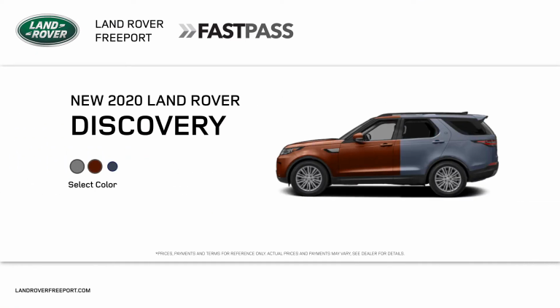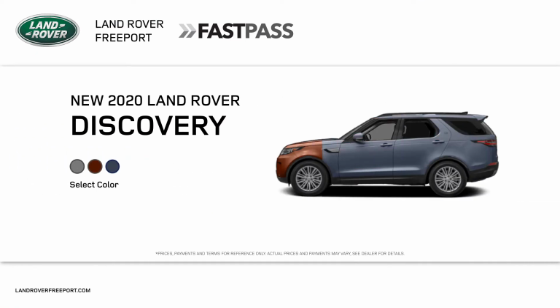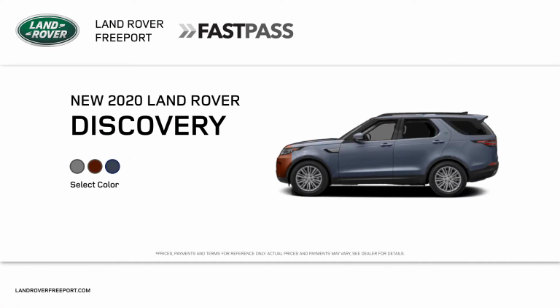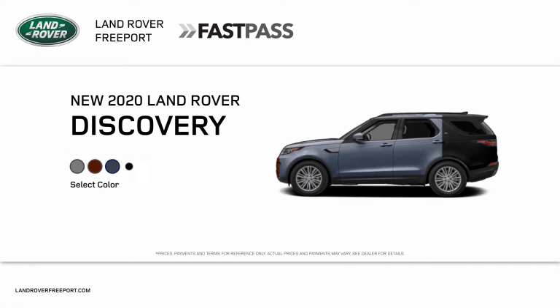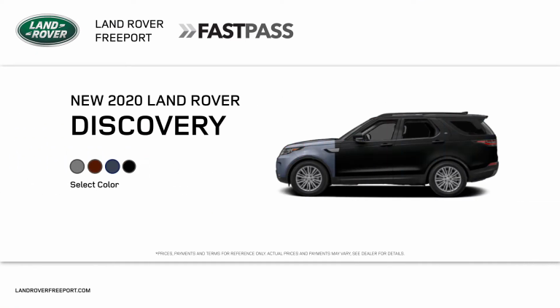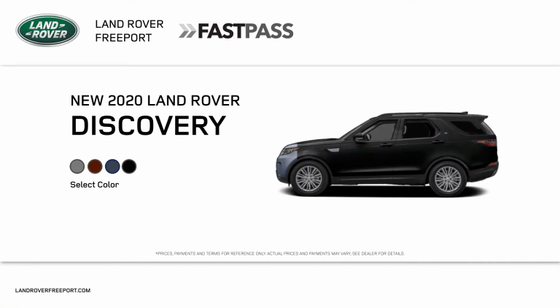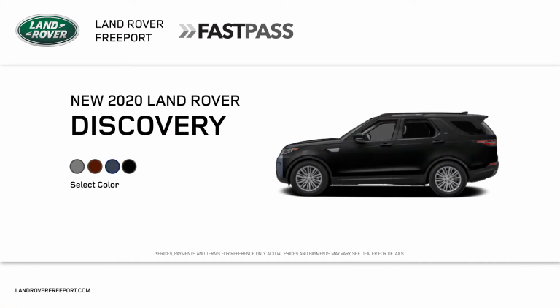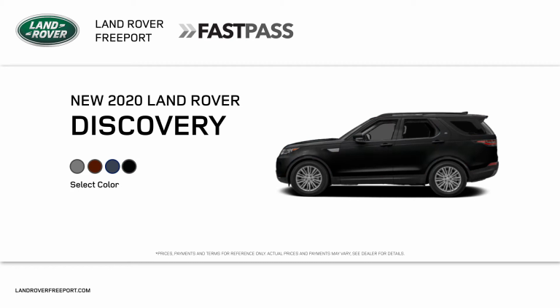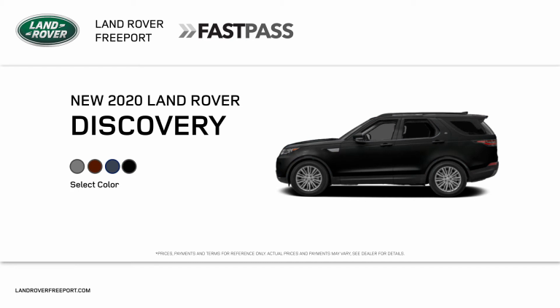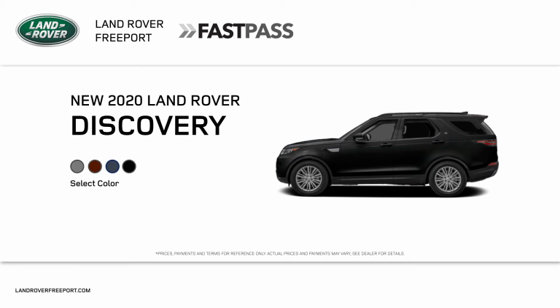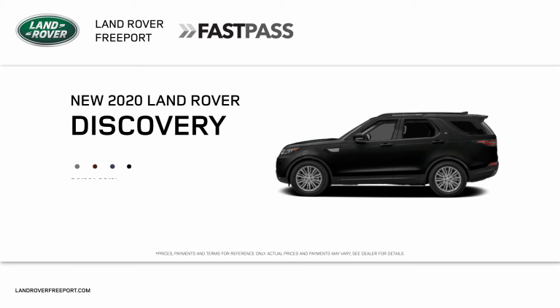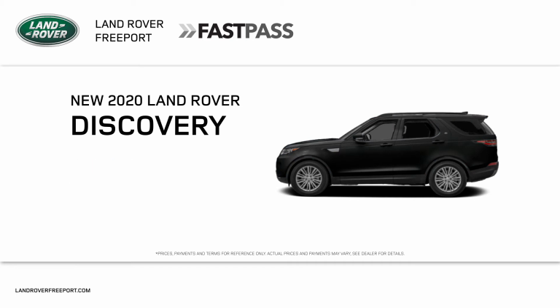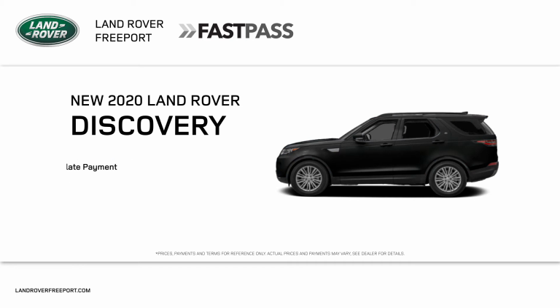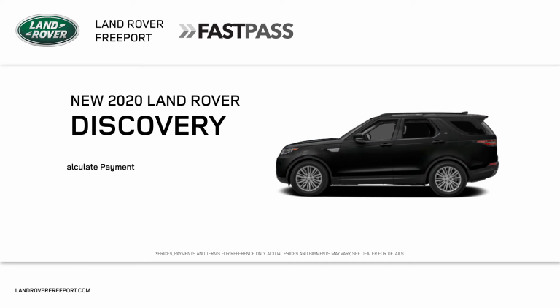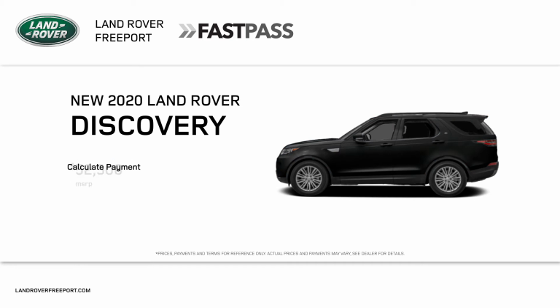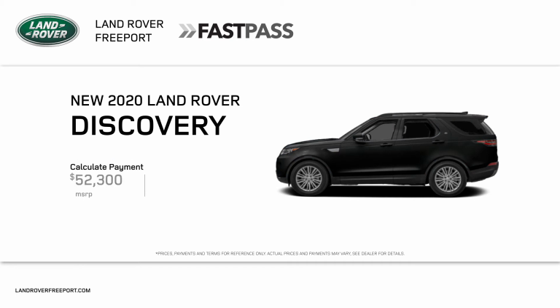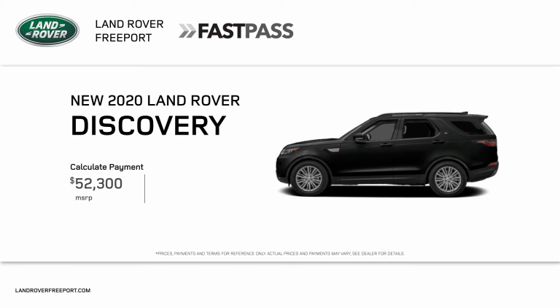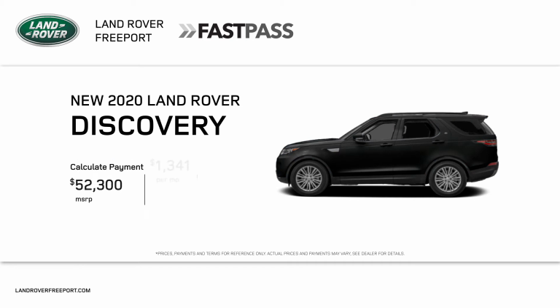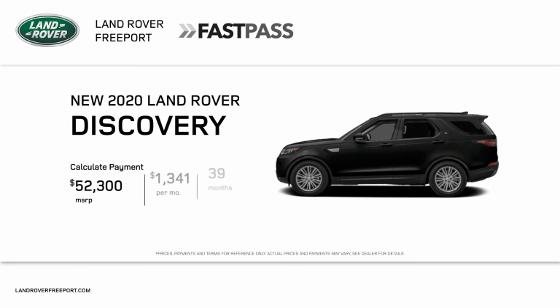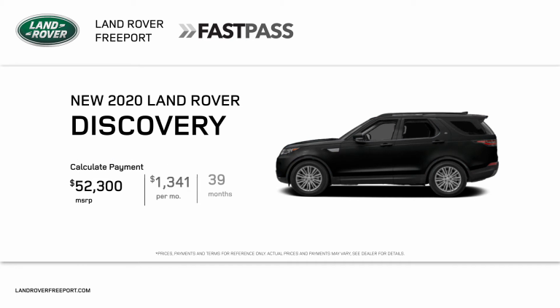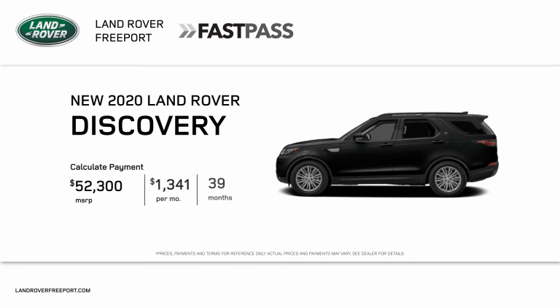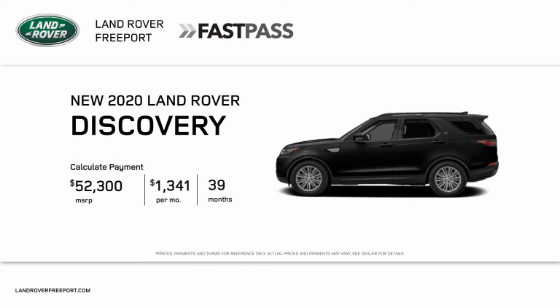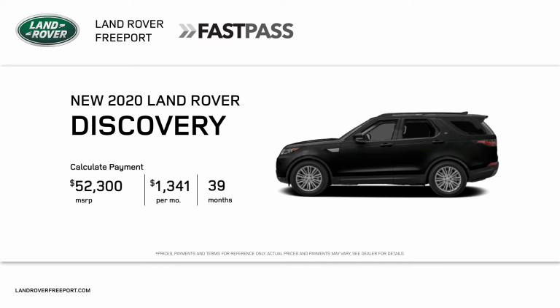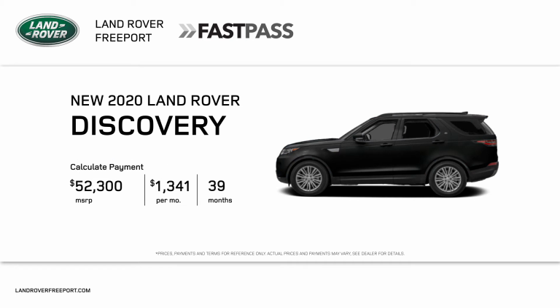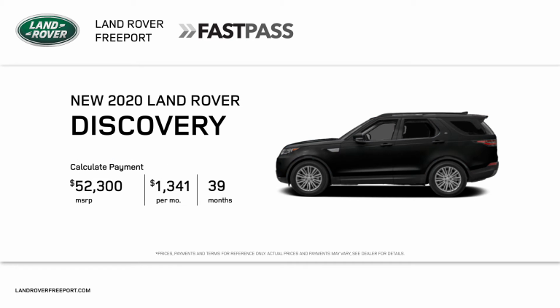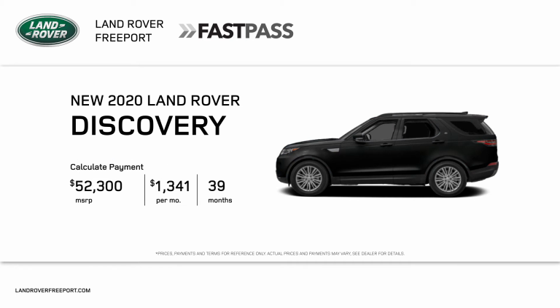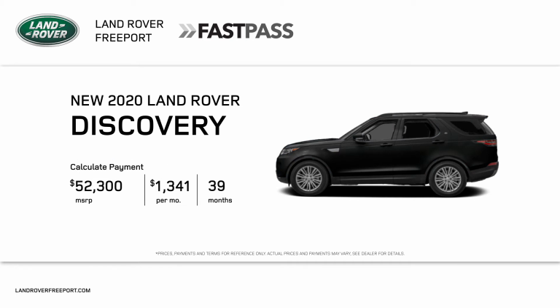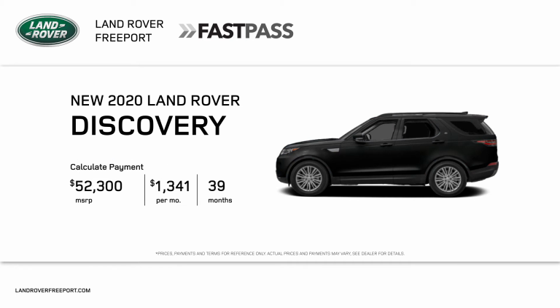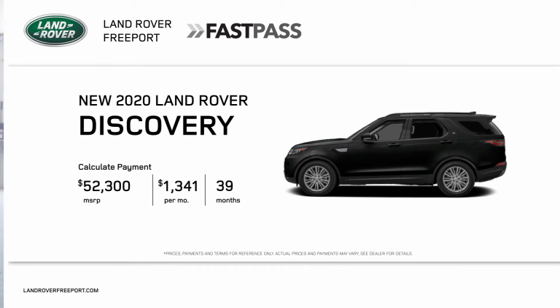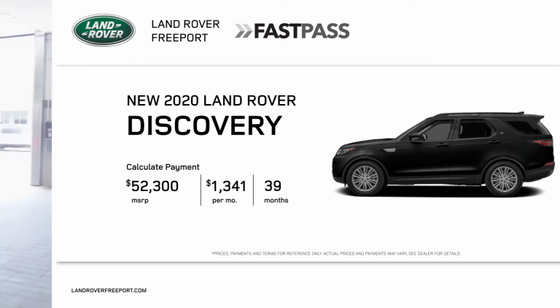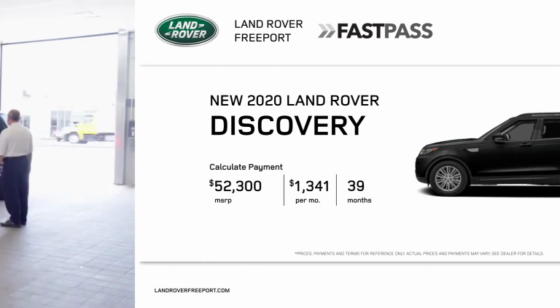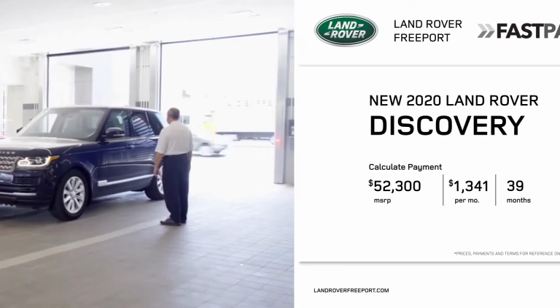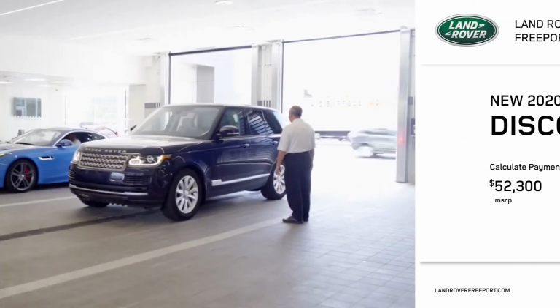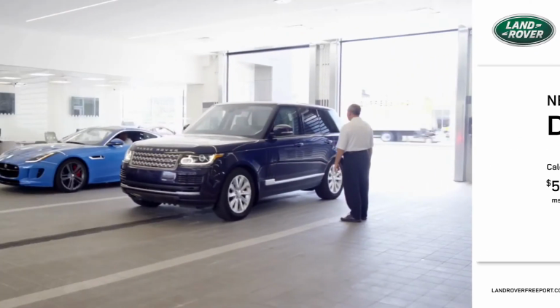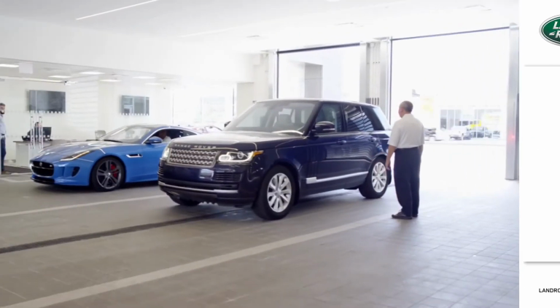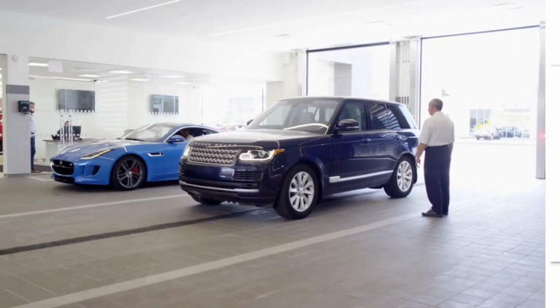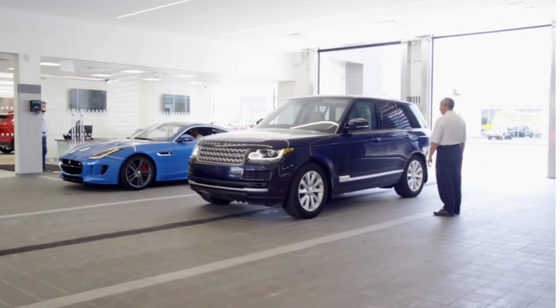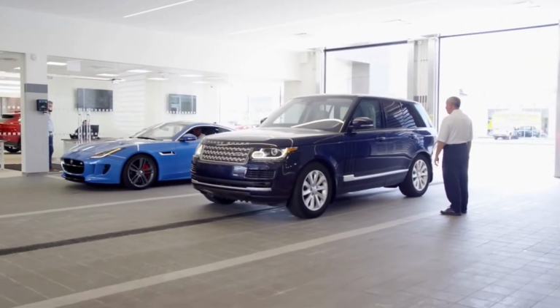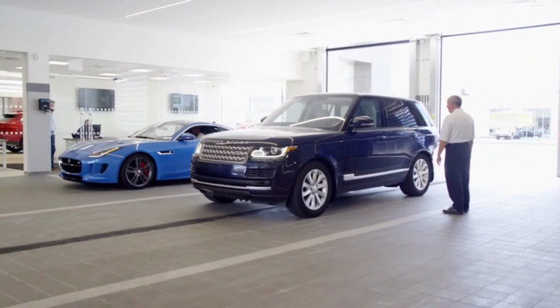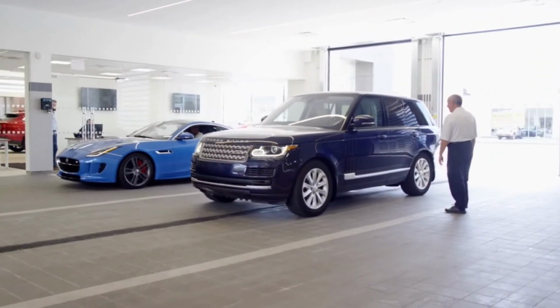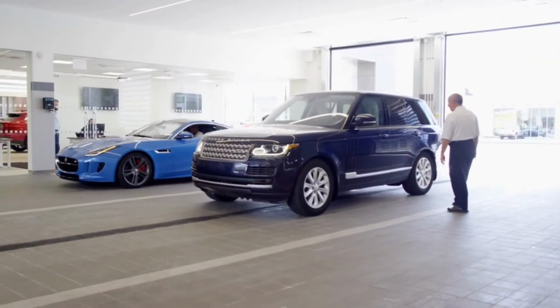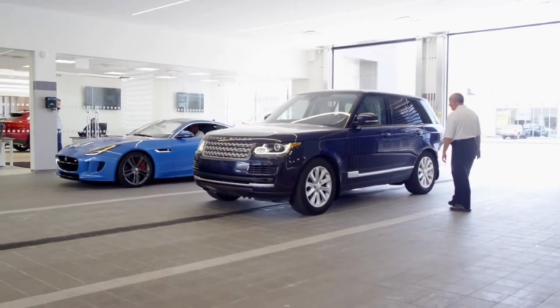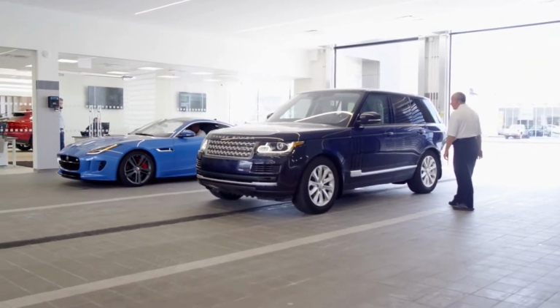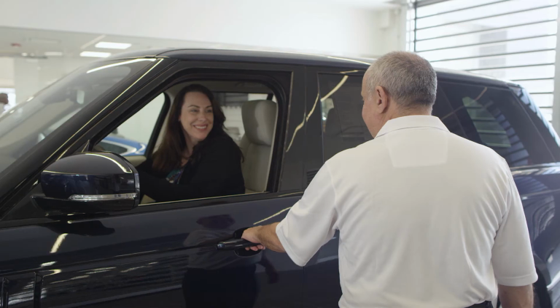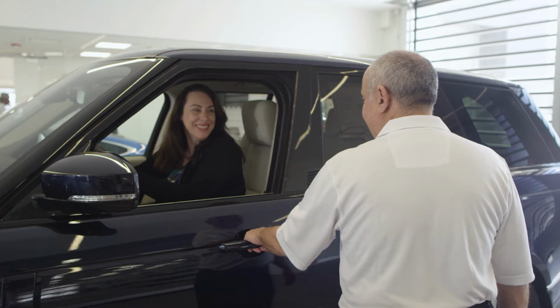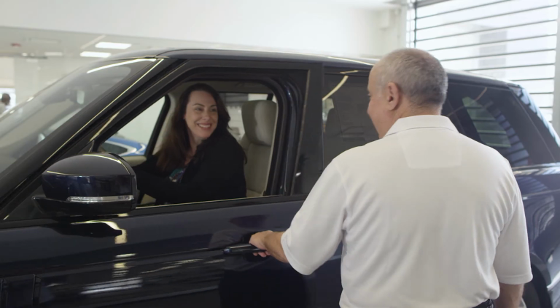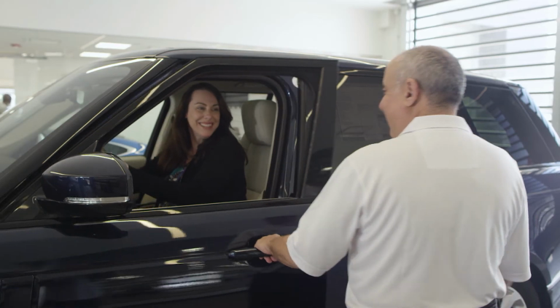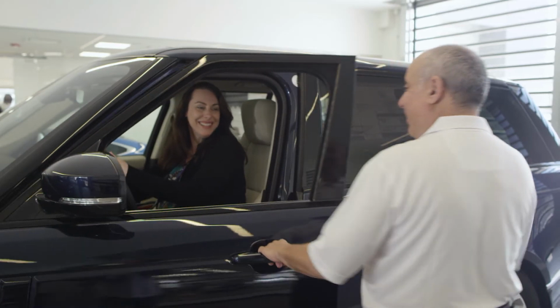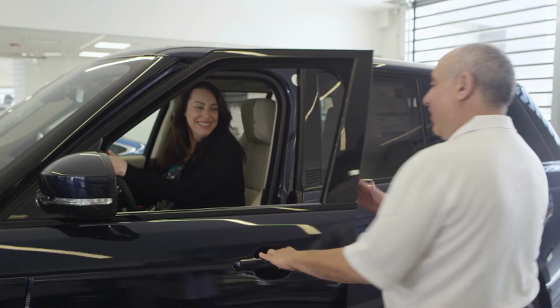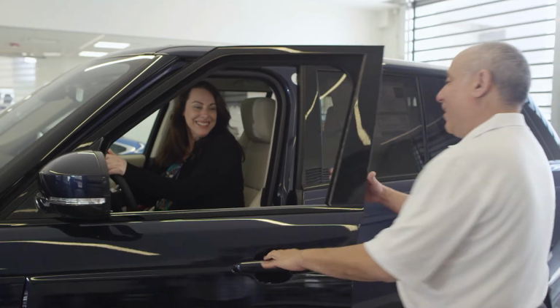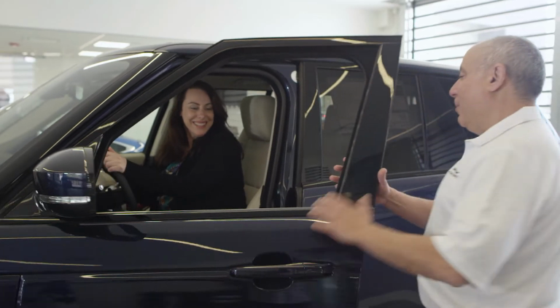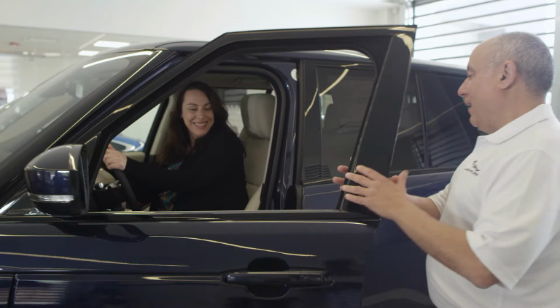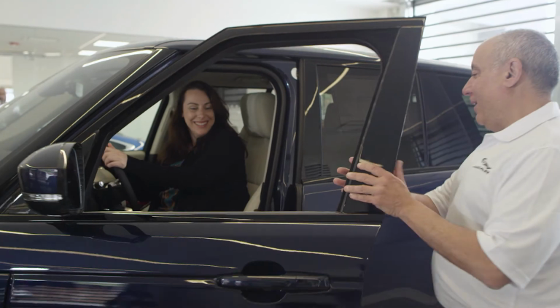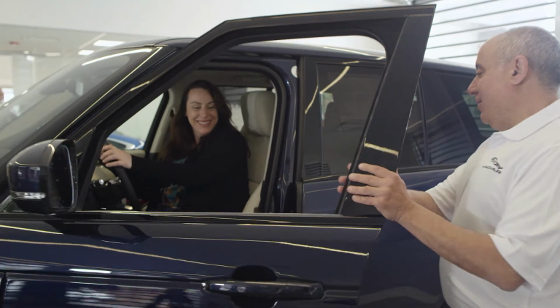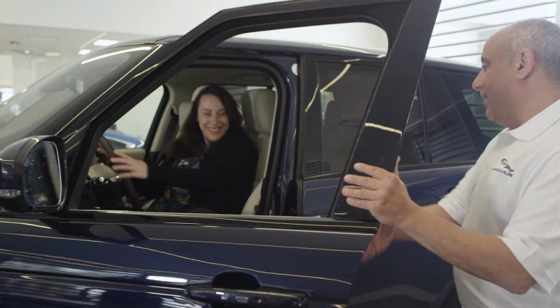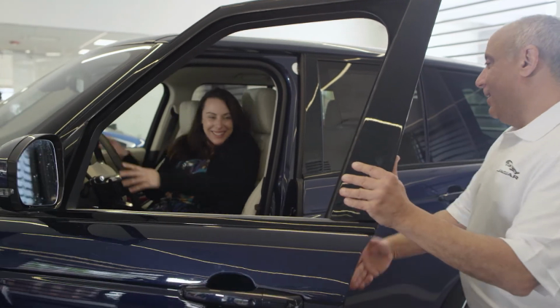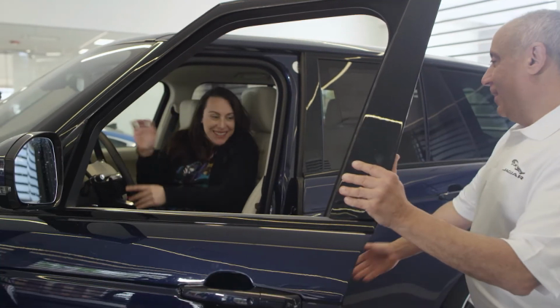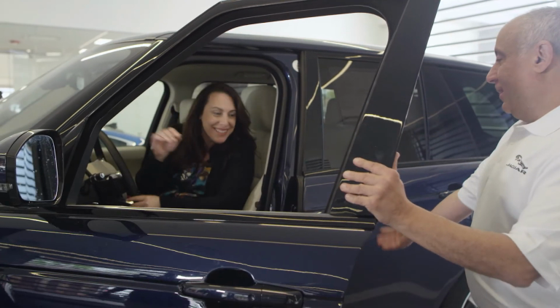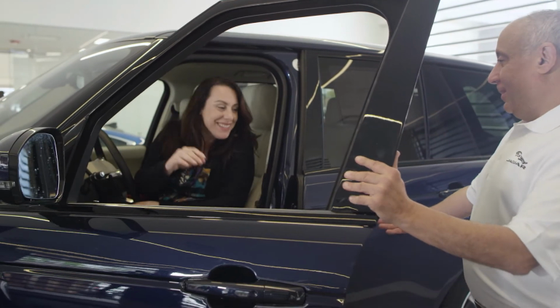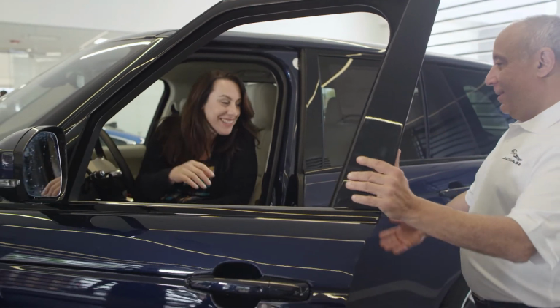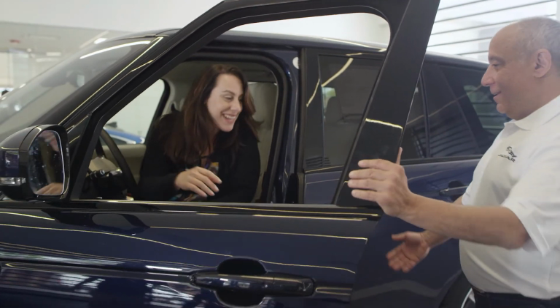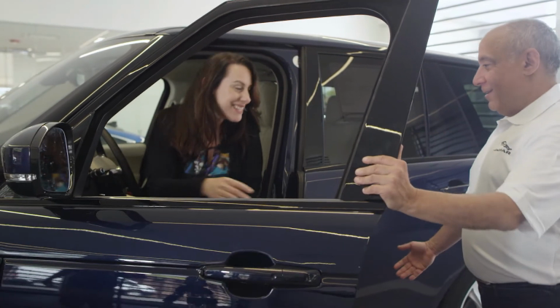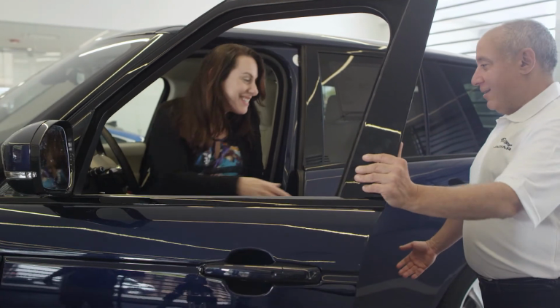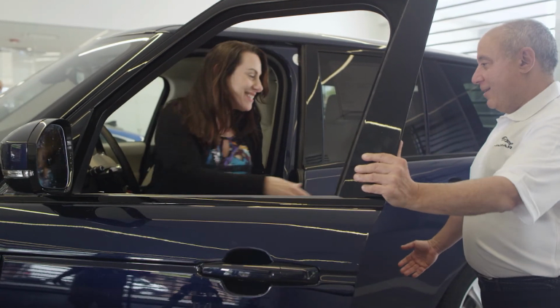Find a payment option that fits your plans. Then, even if your current lease is from another dealership, bring it to Land Rover Freeport and drive home in your new one.